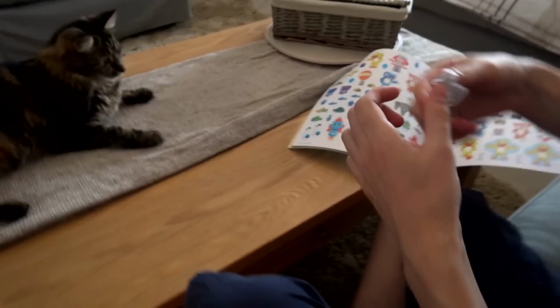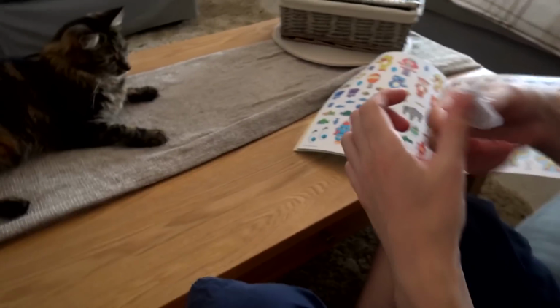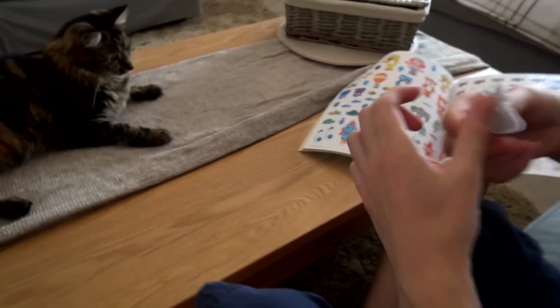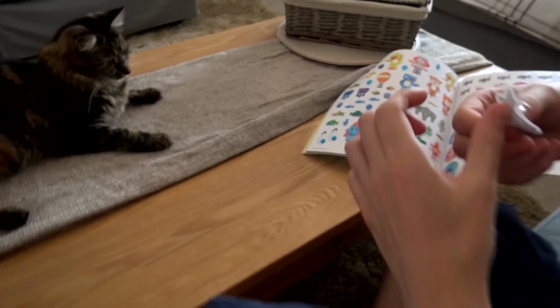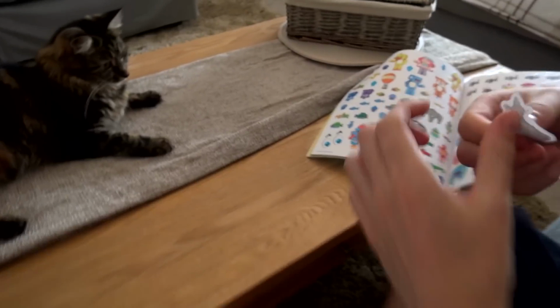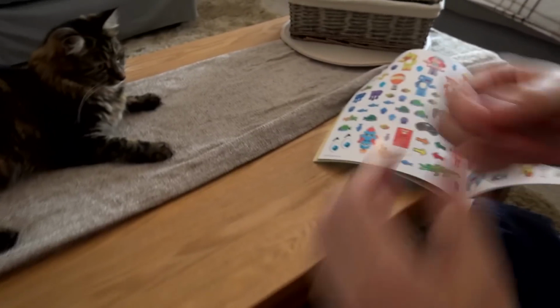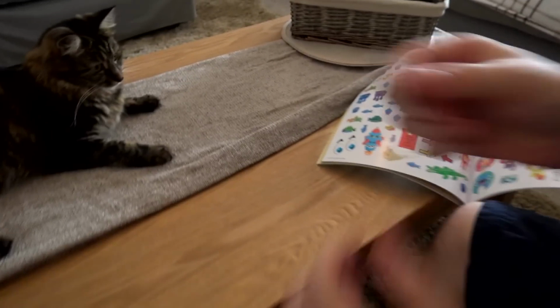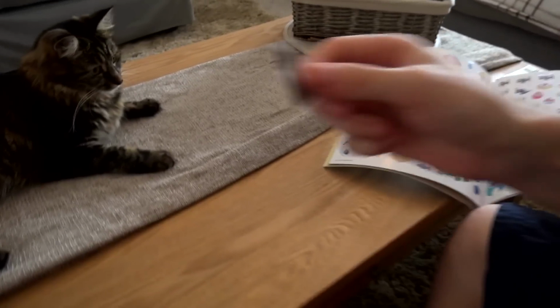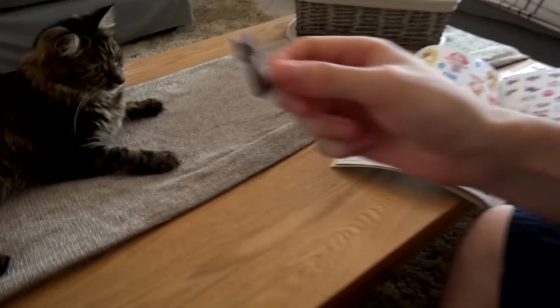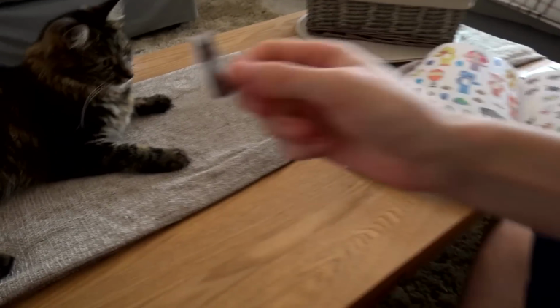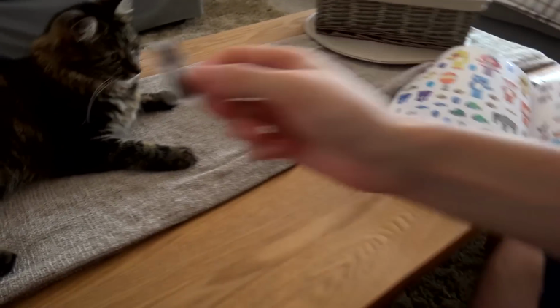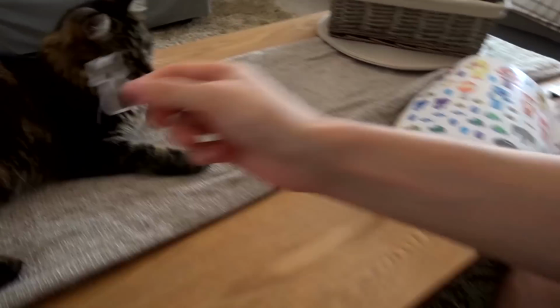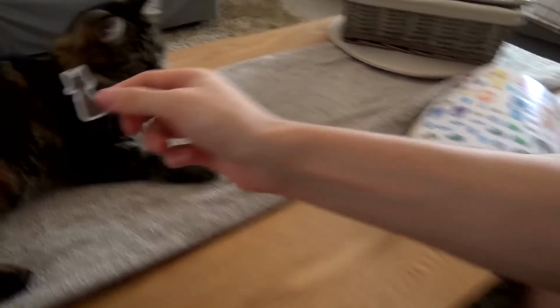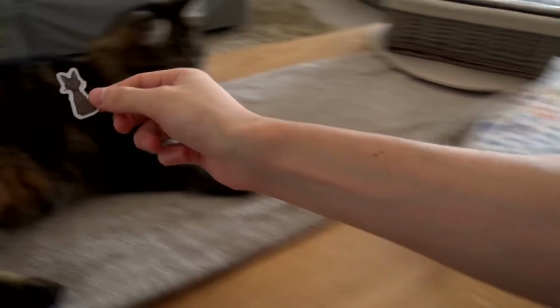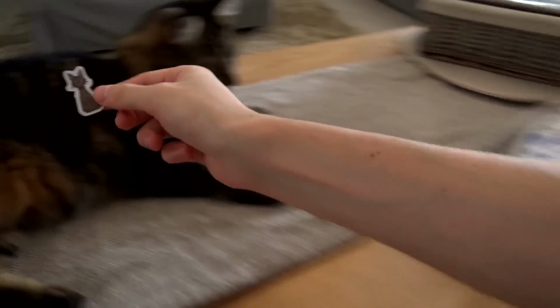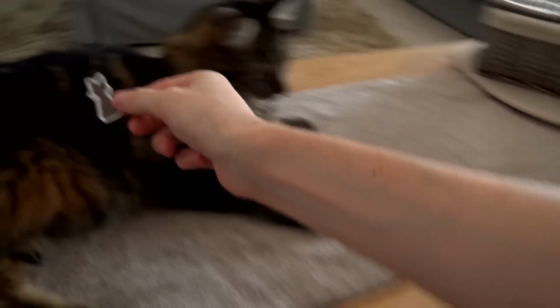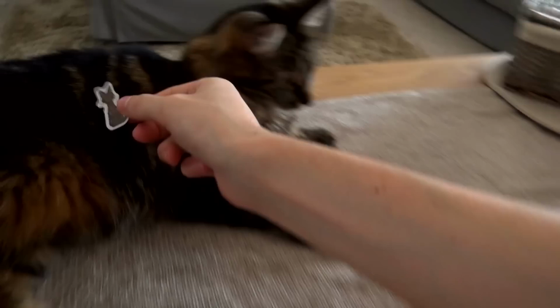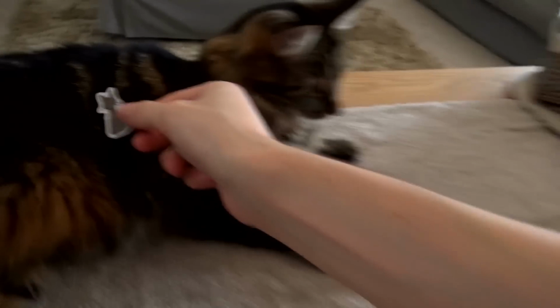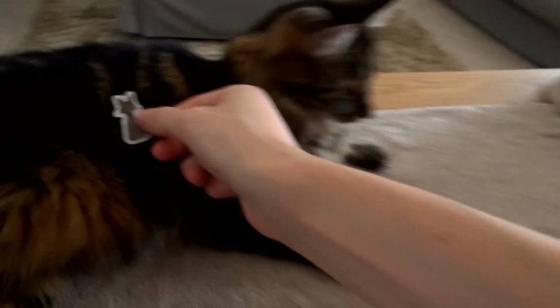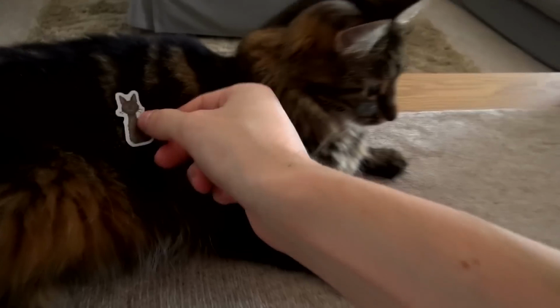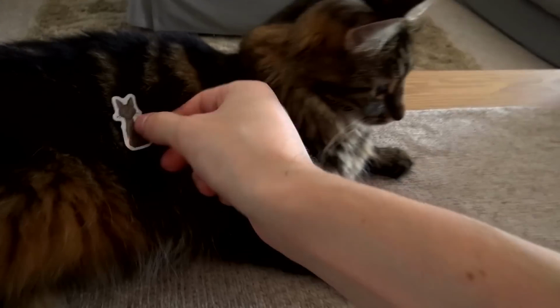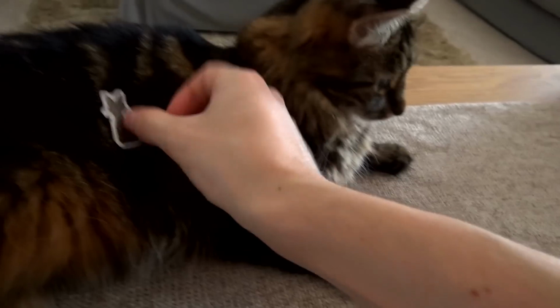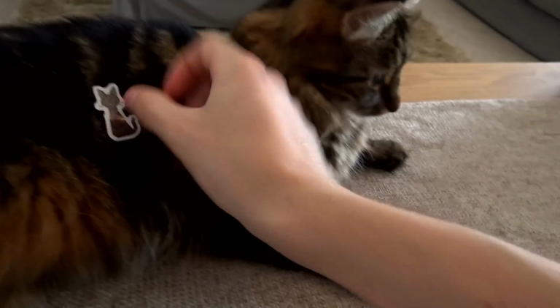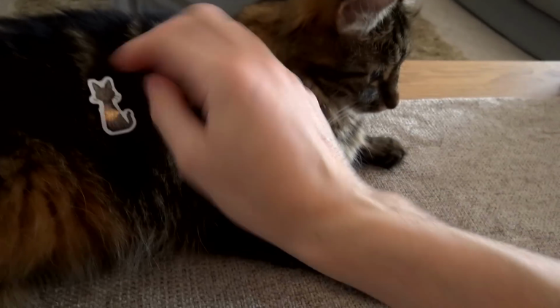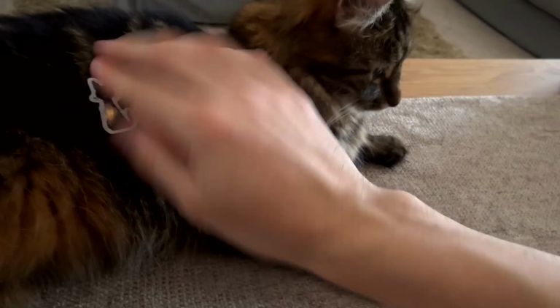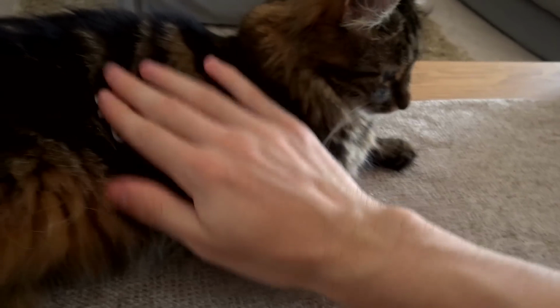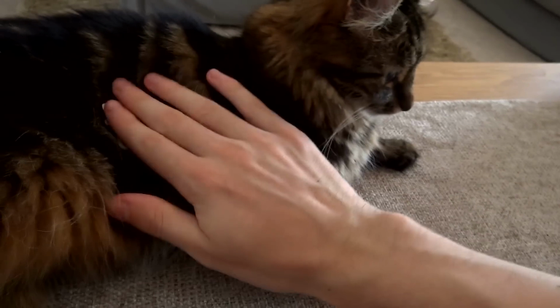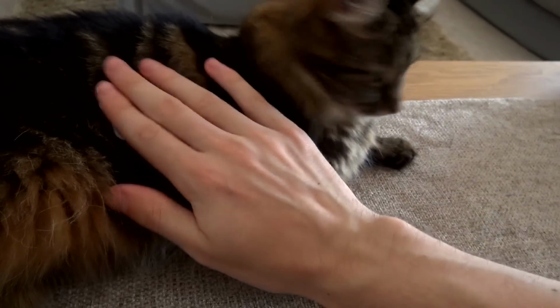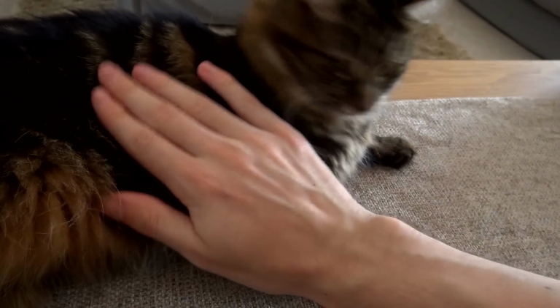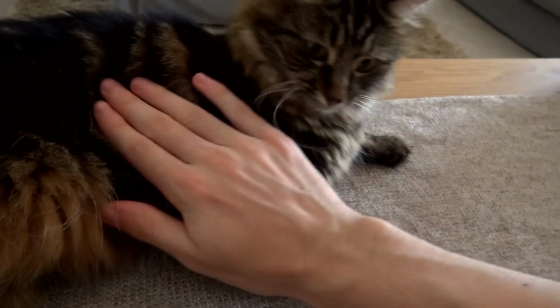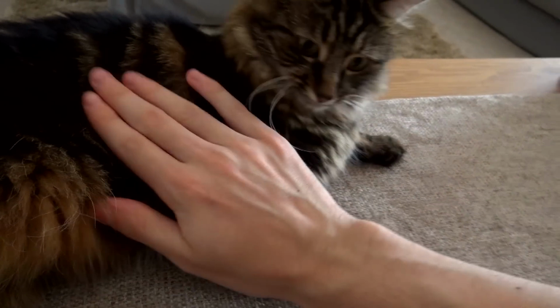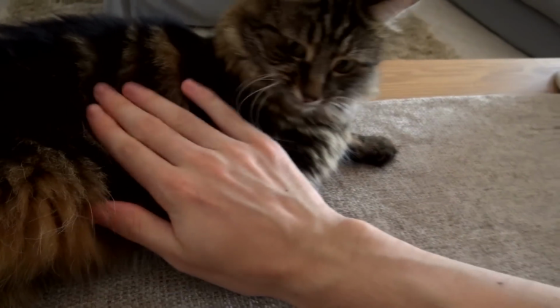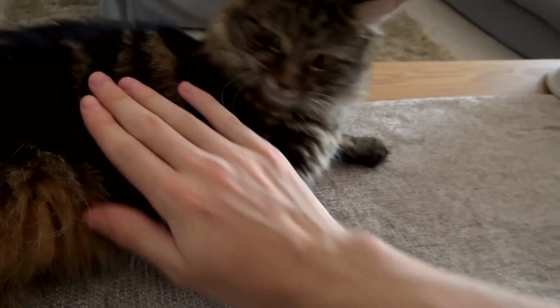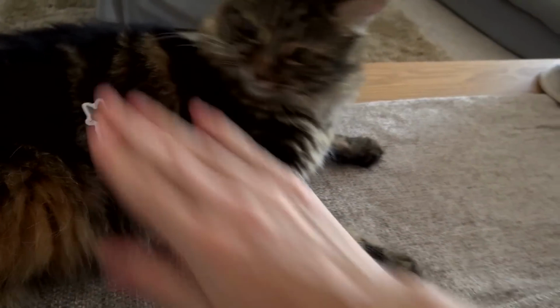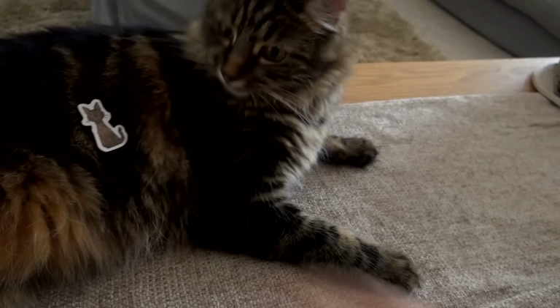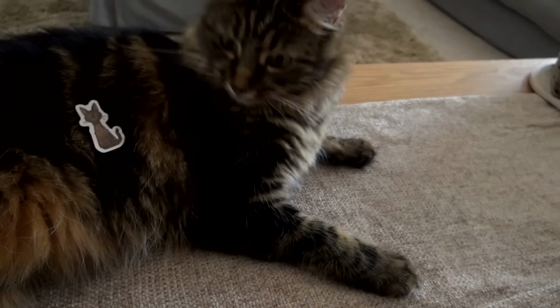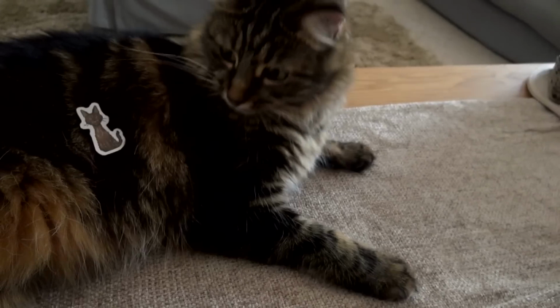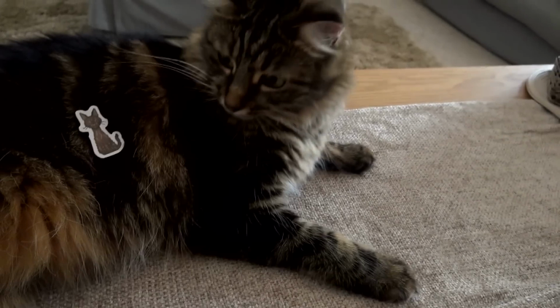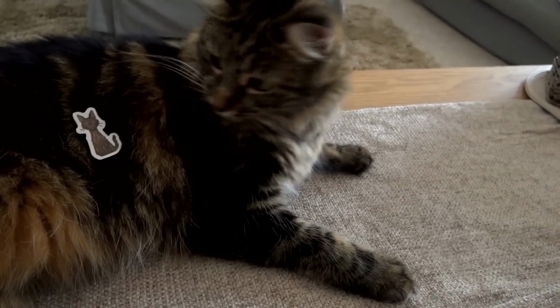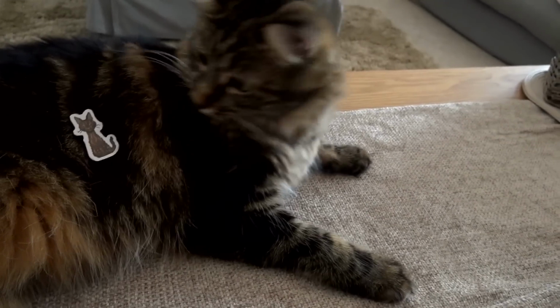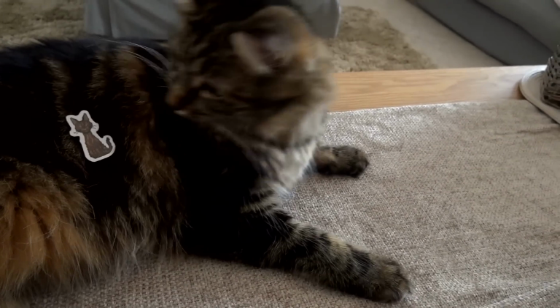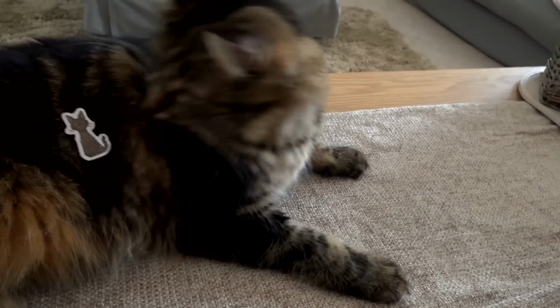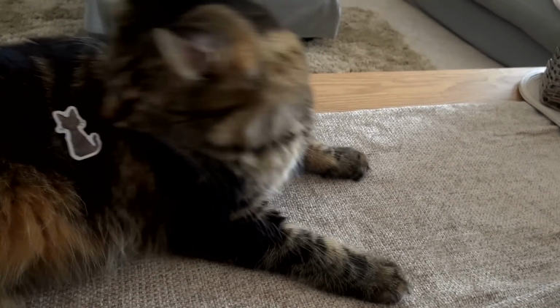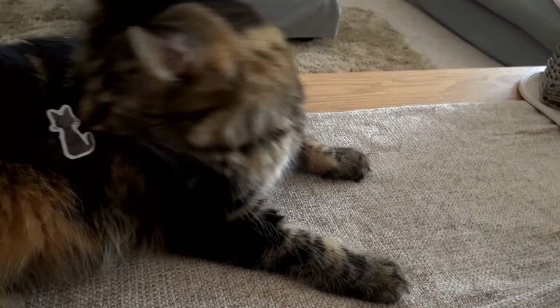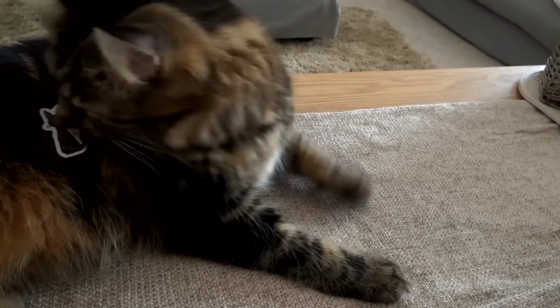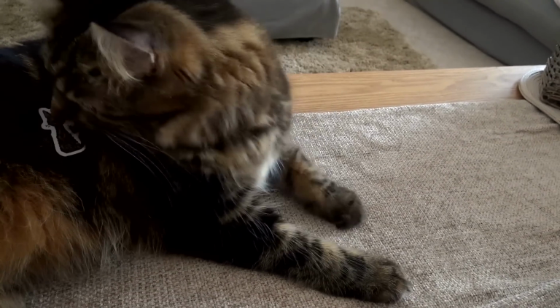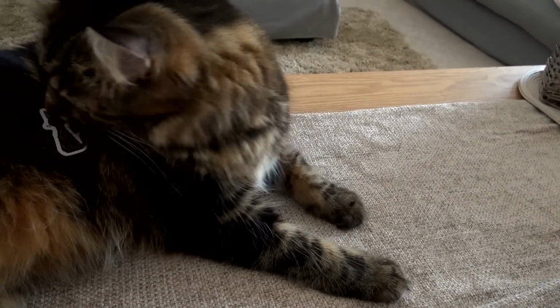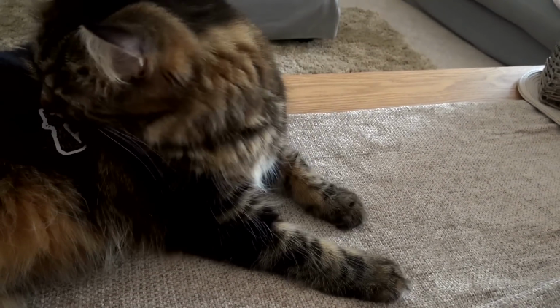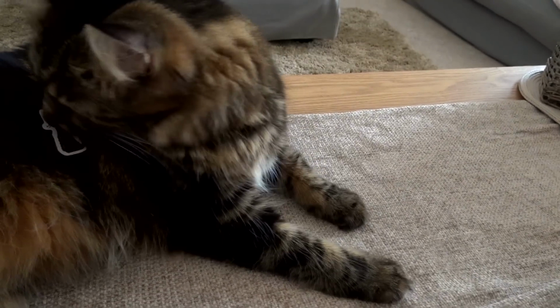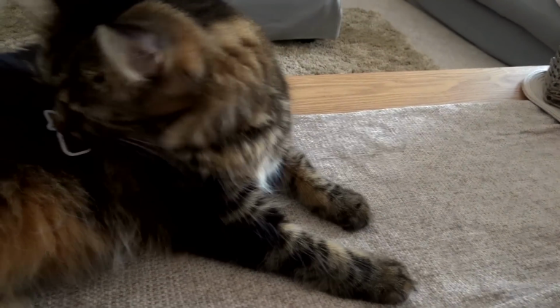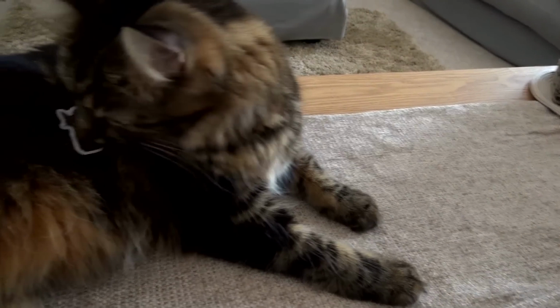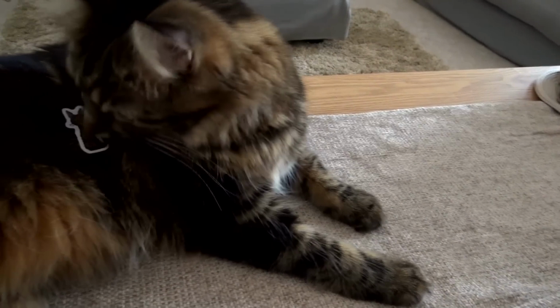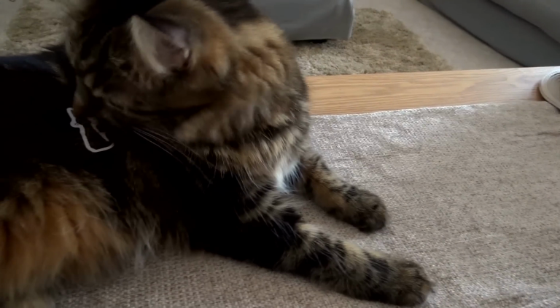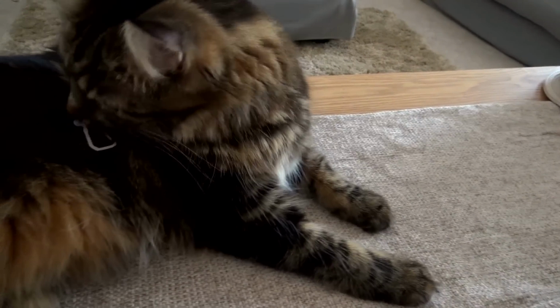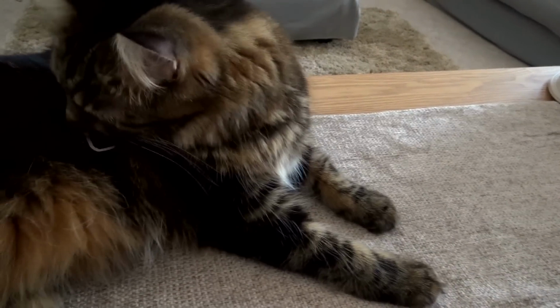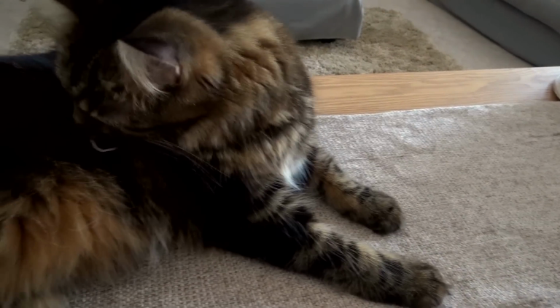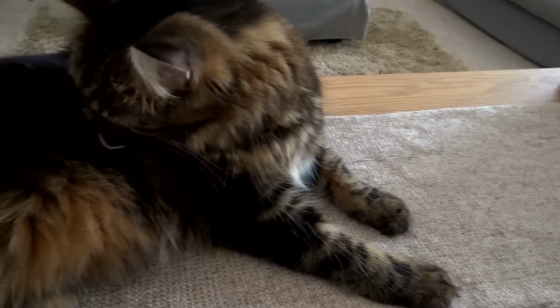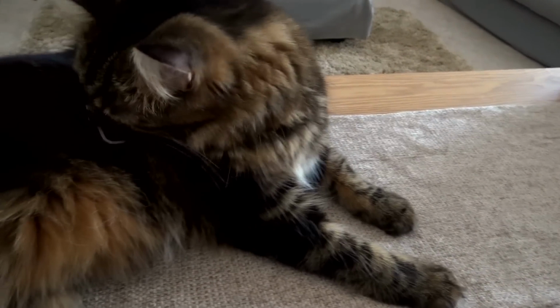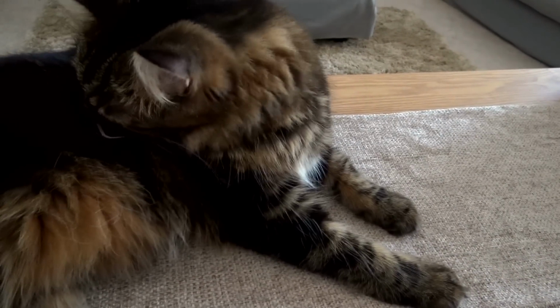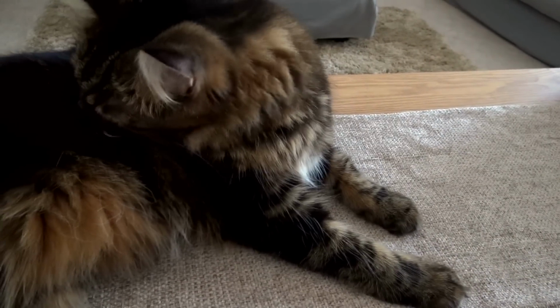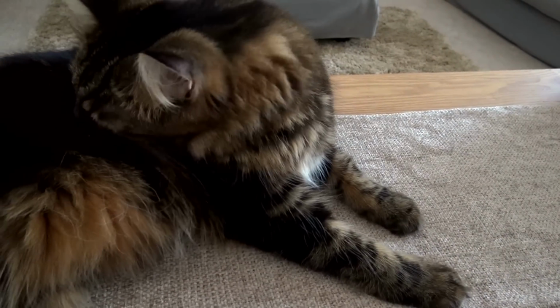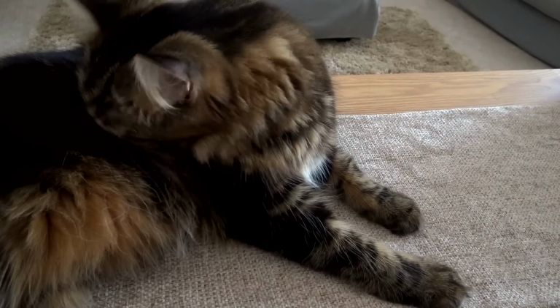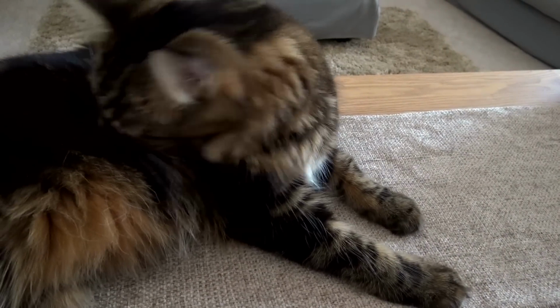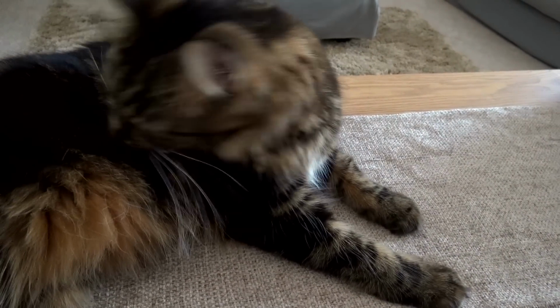I just want to note that this is my cat — she's gonna eat it.